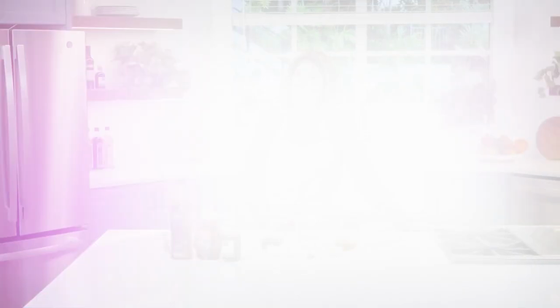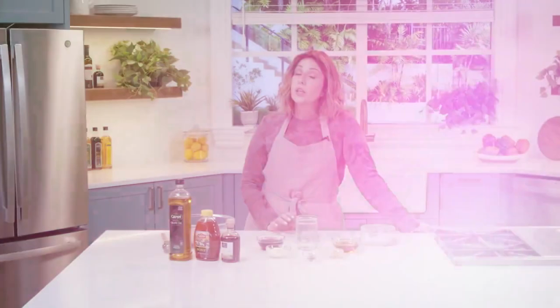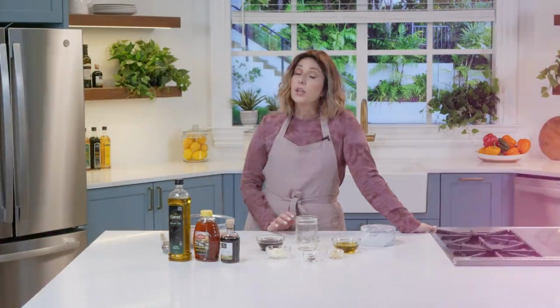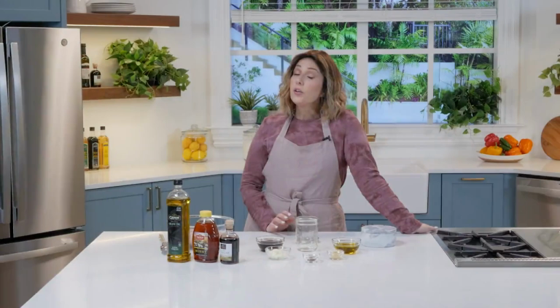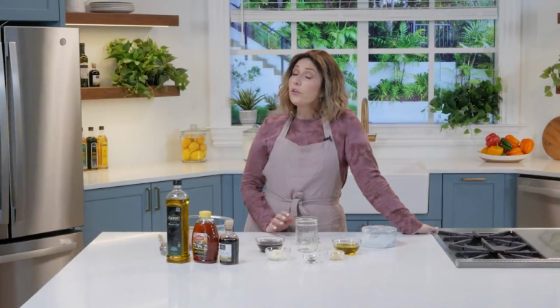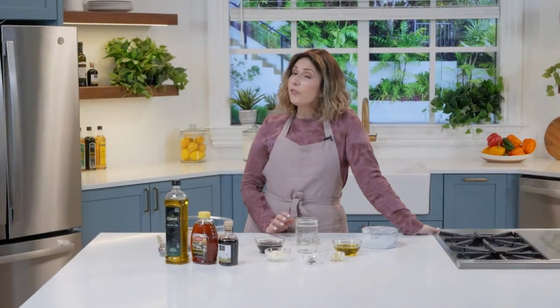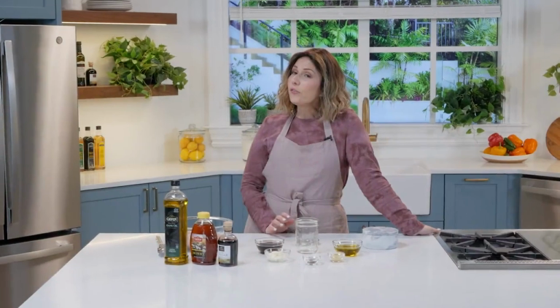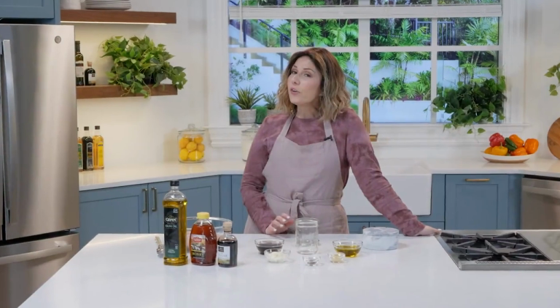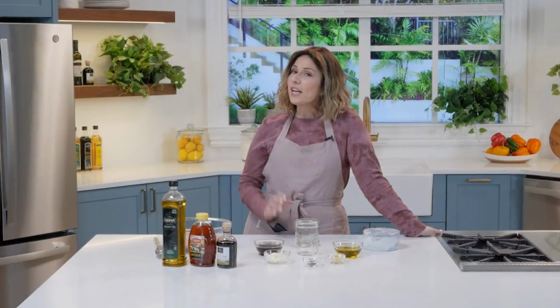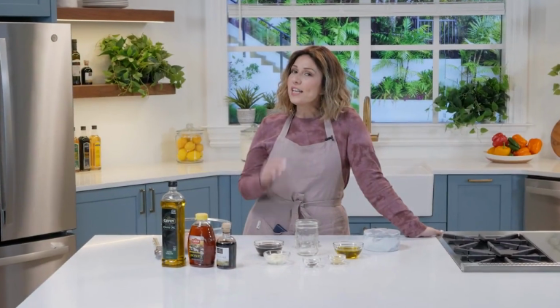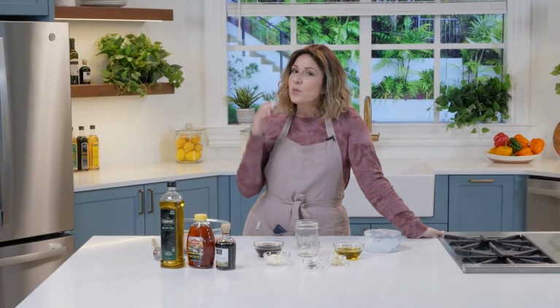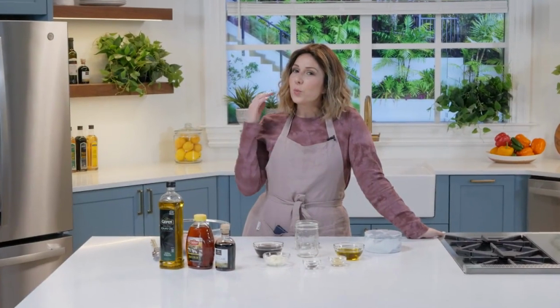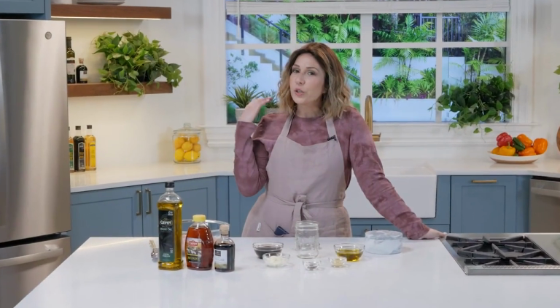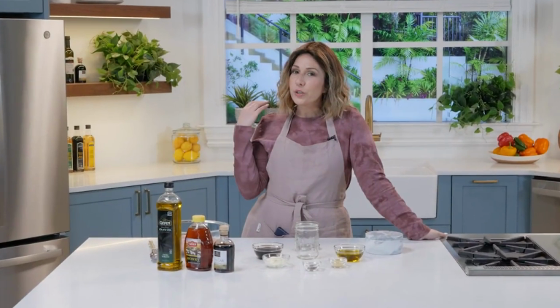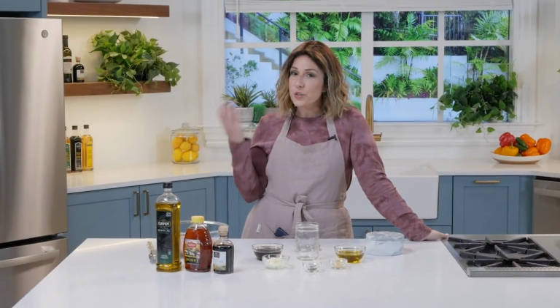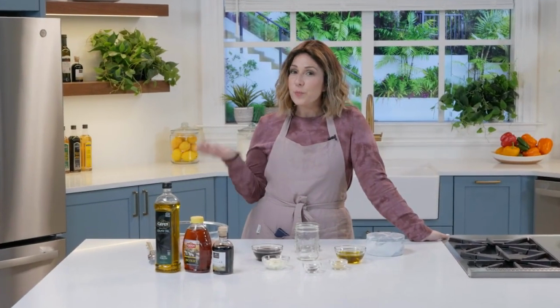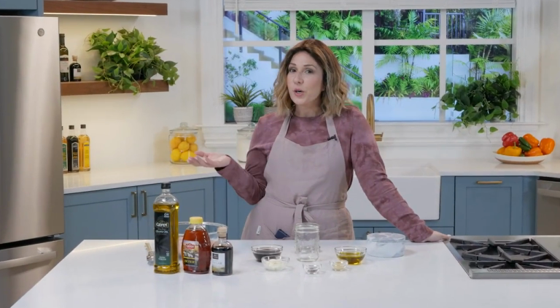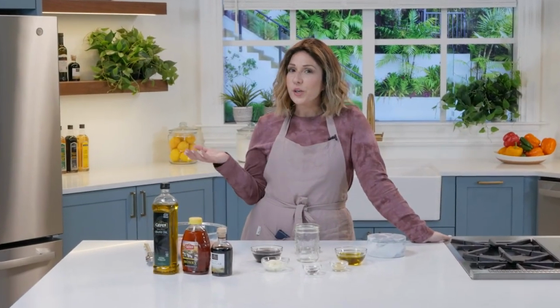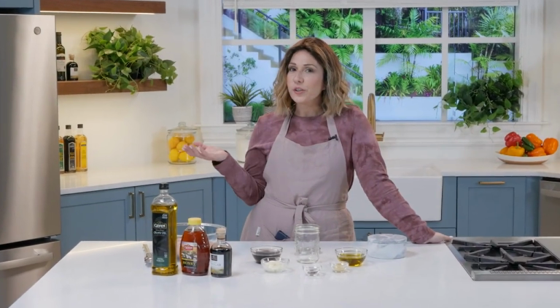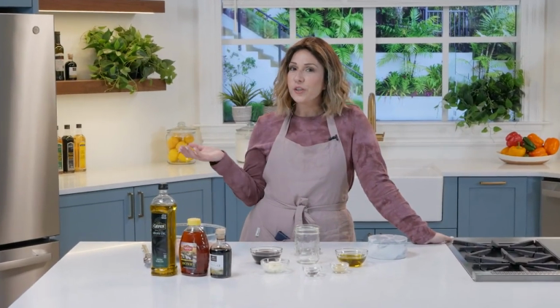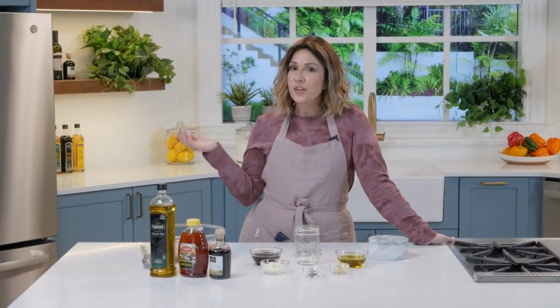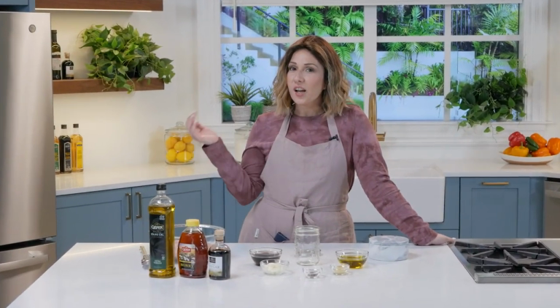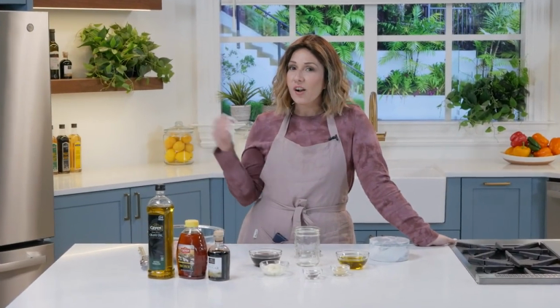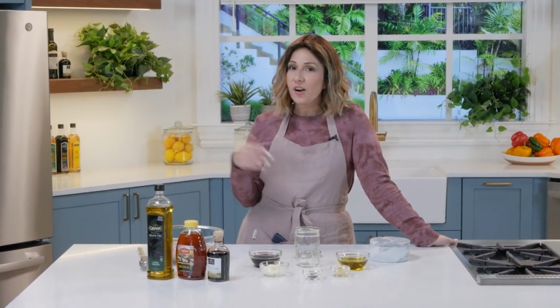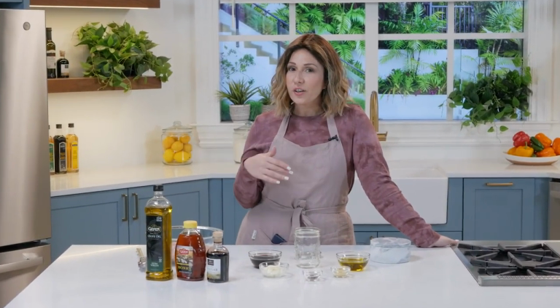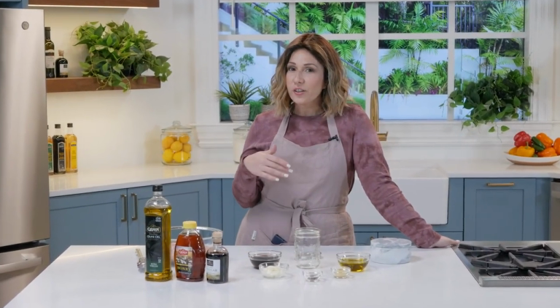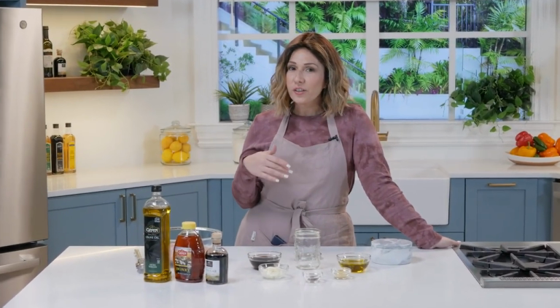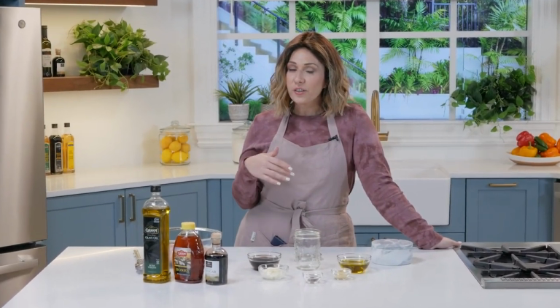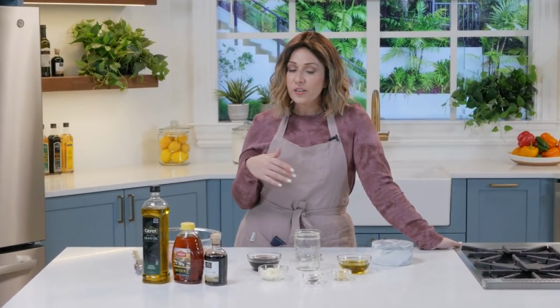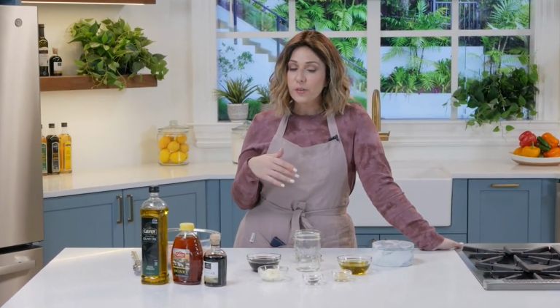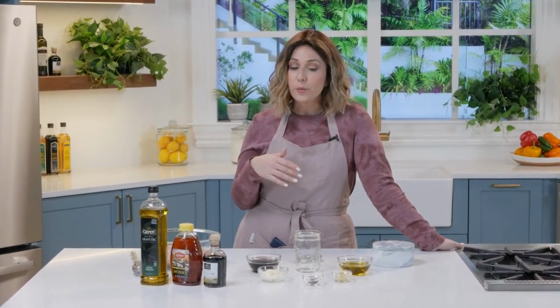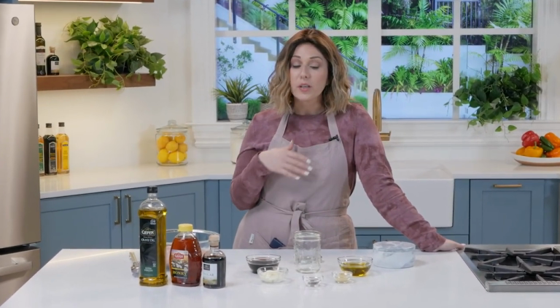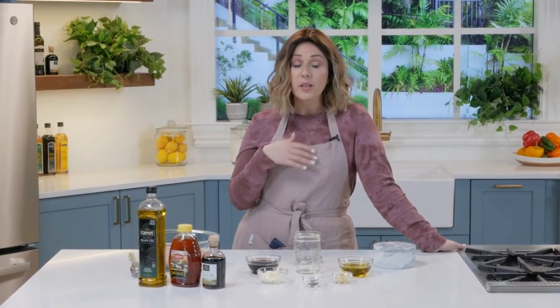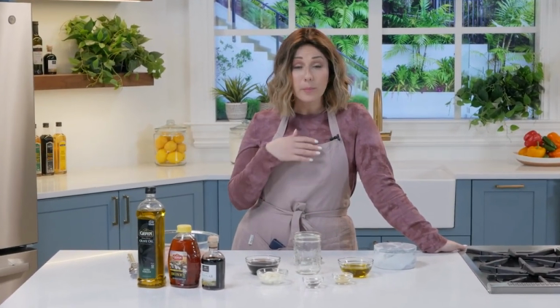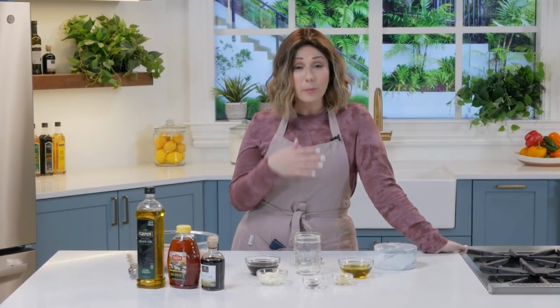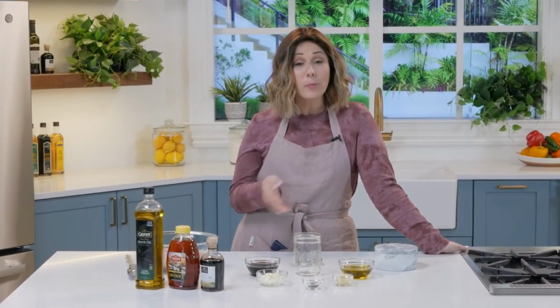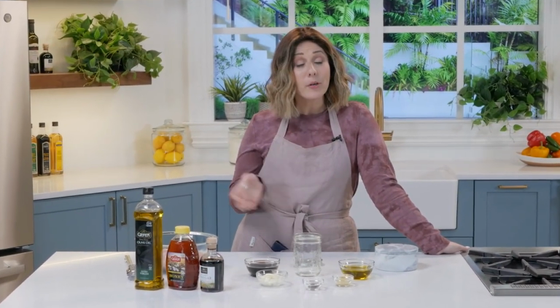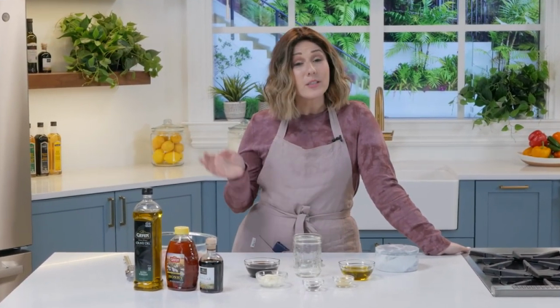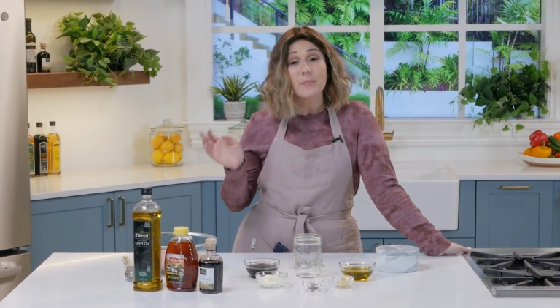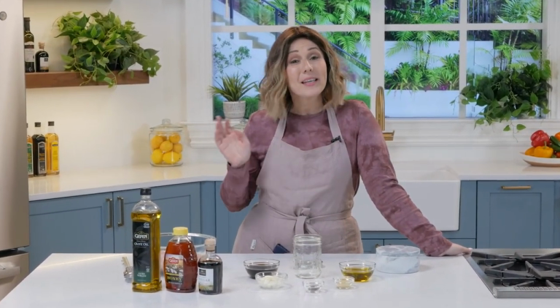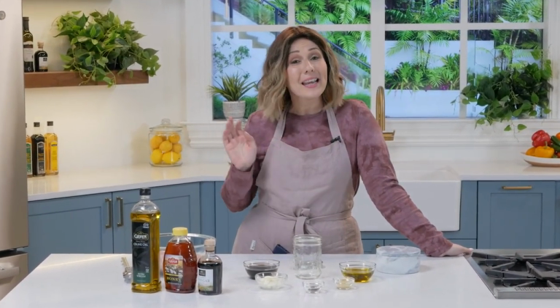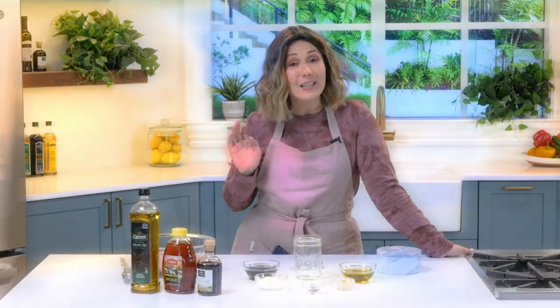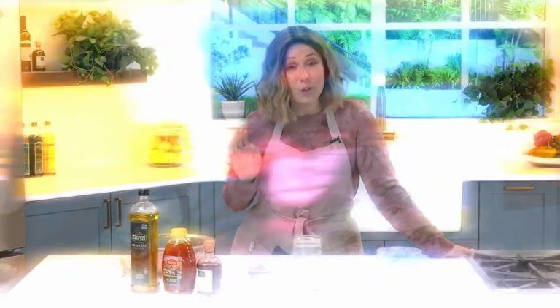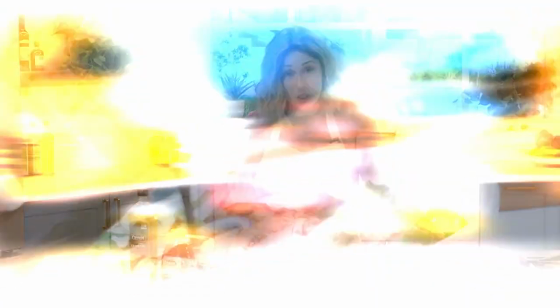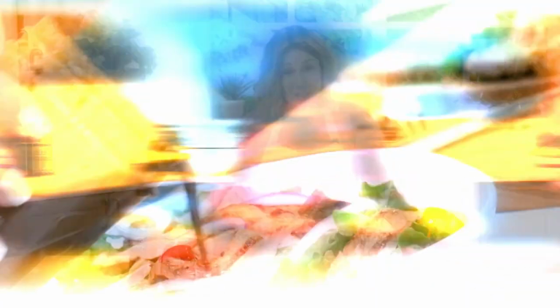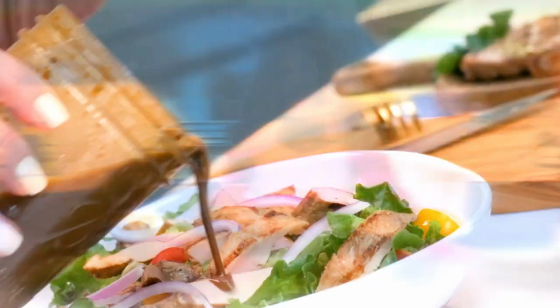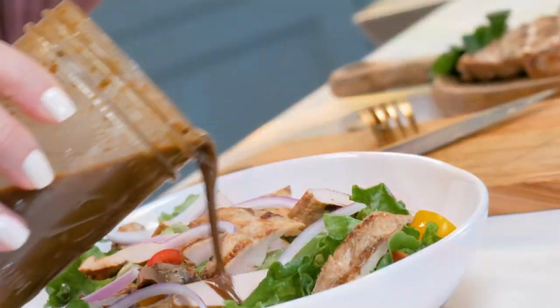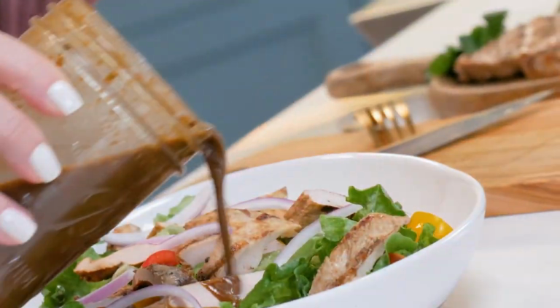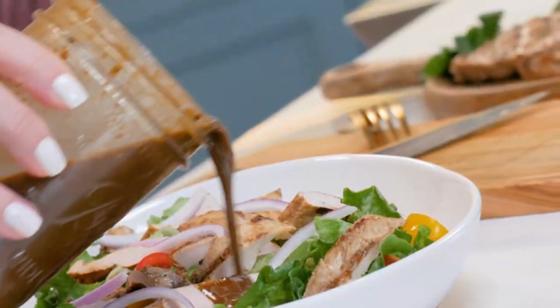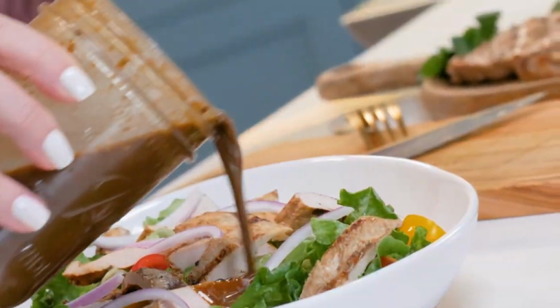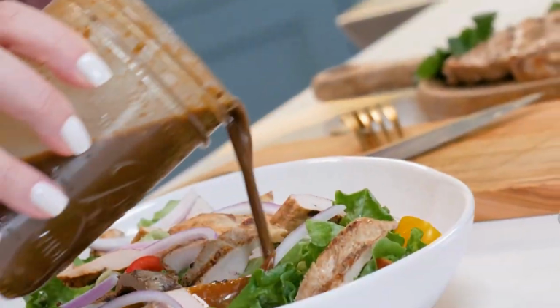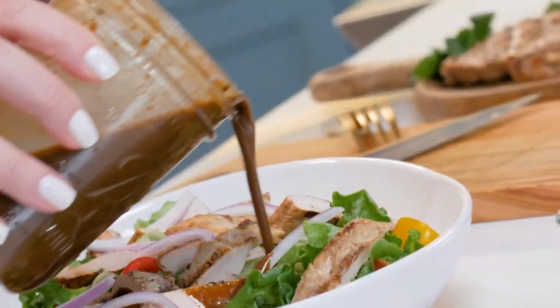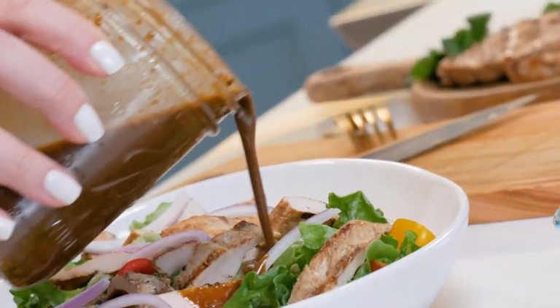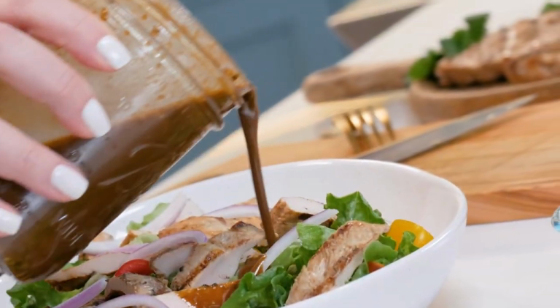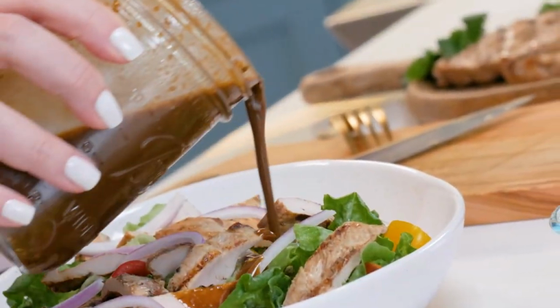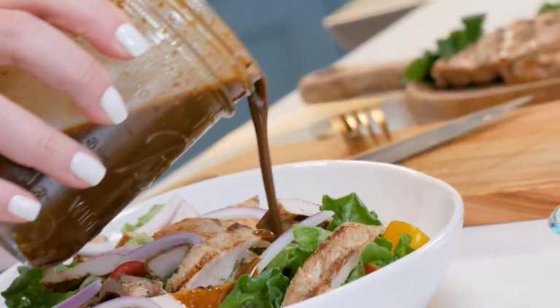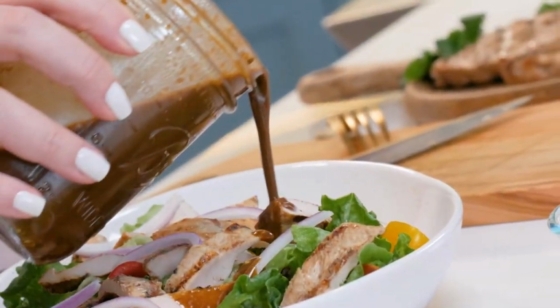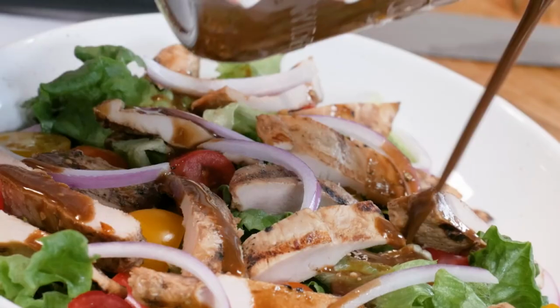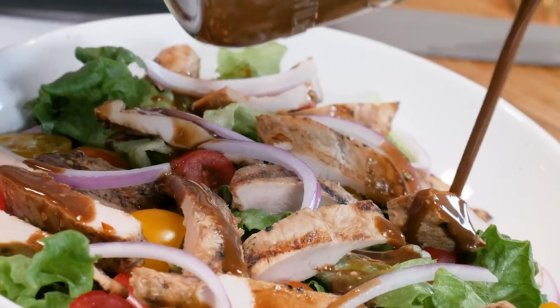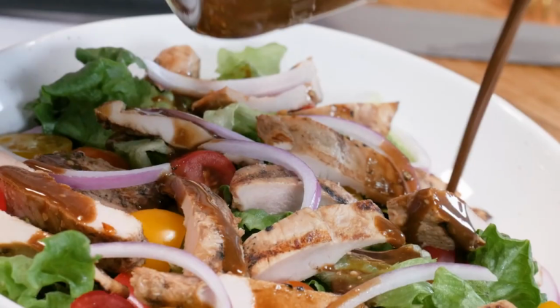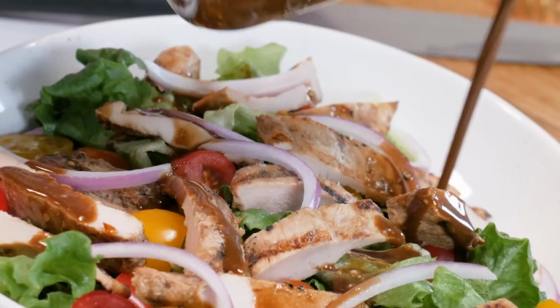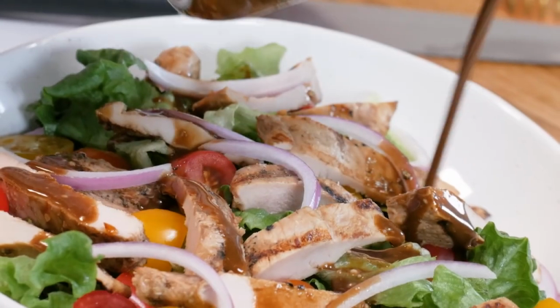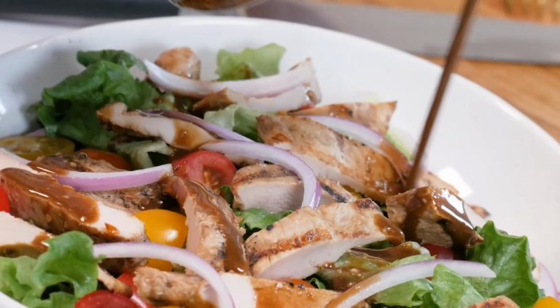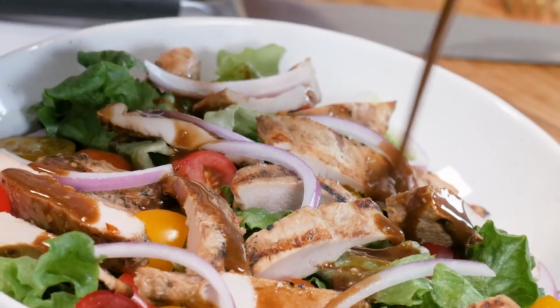You know the phrase work smarter not harder? Well, be prepared to be a genius with this creamy balsamic vinaigrette.